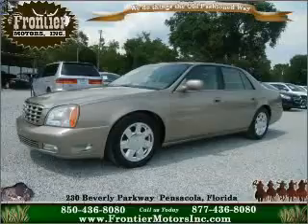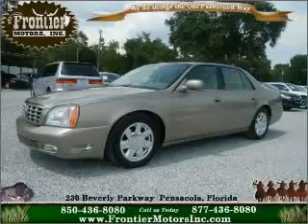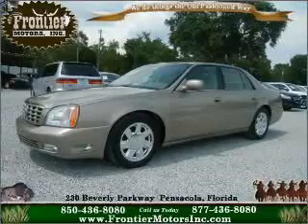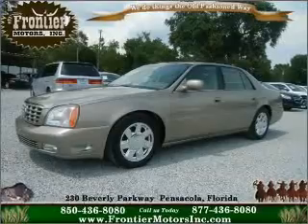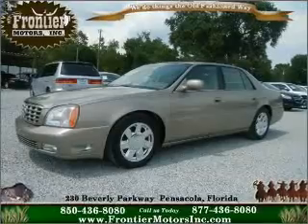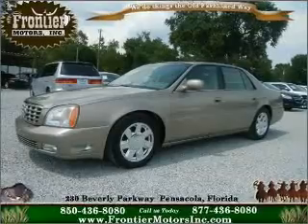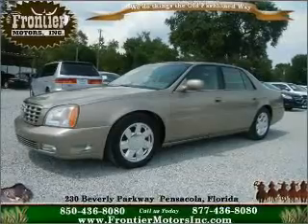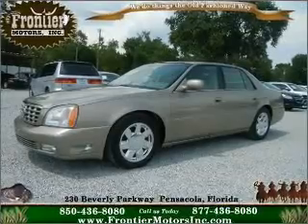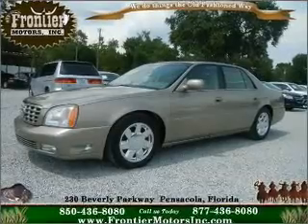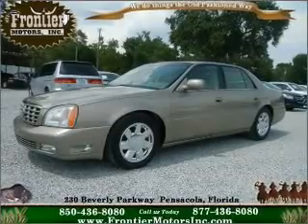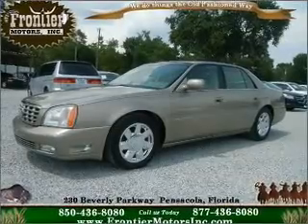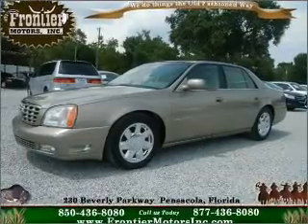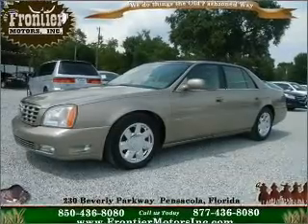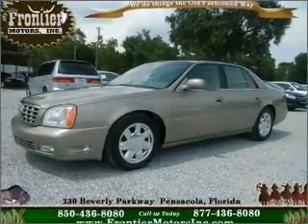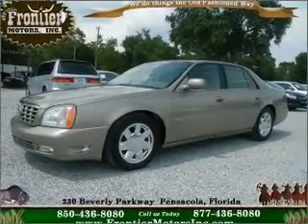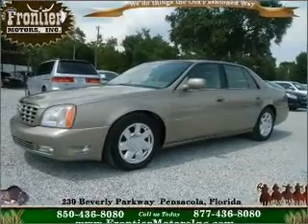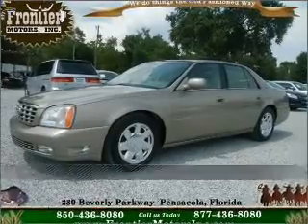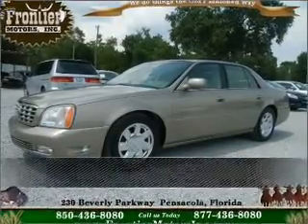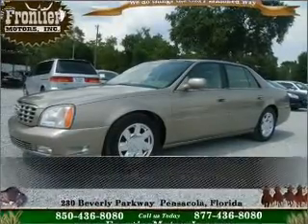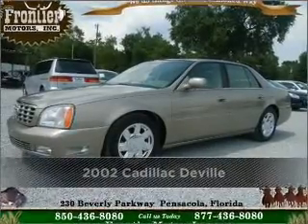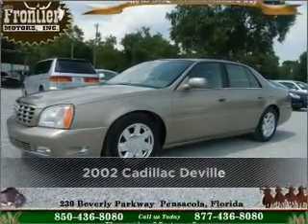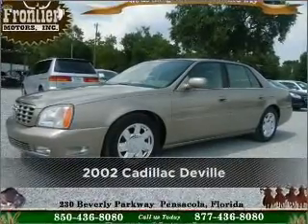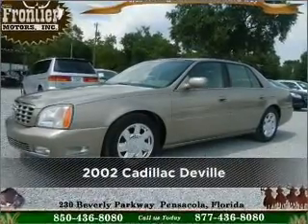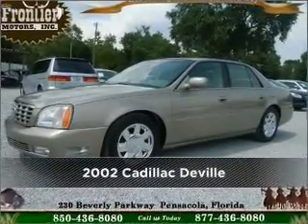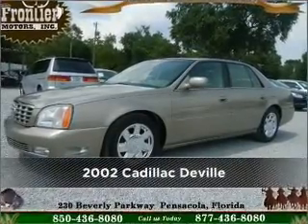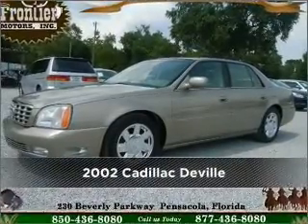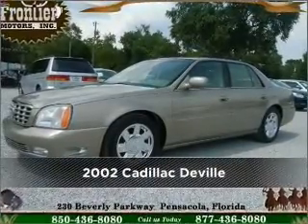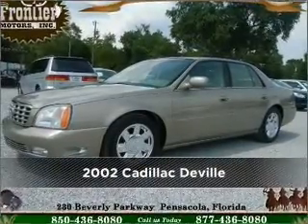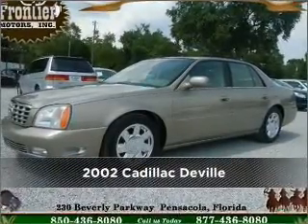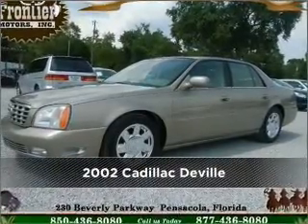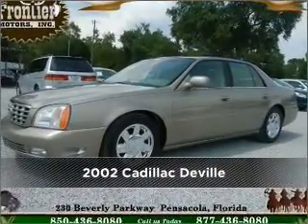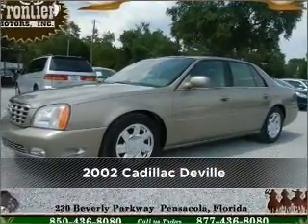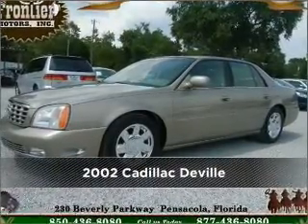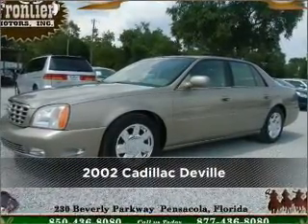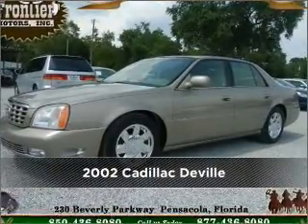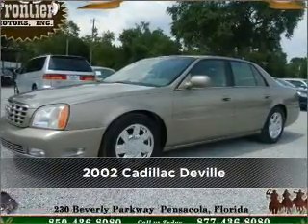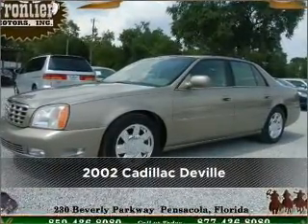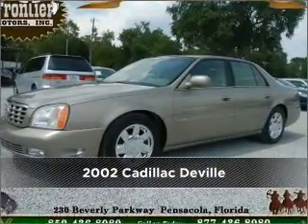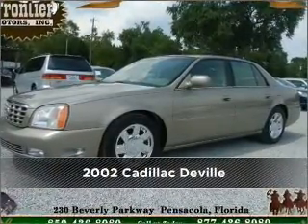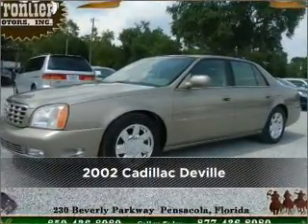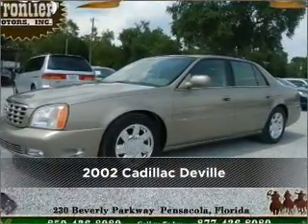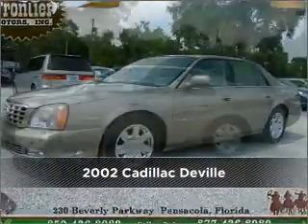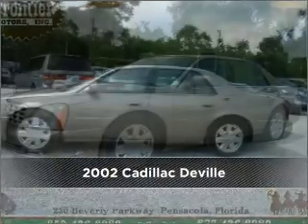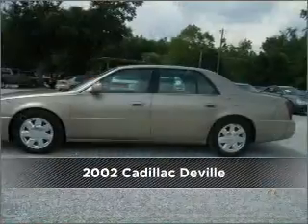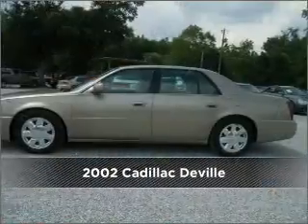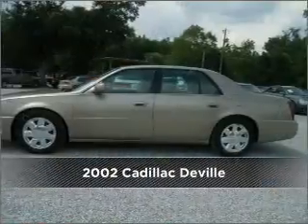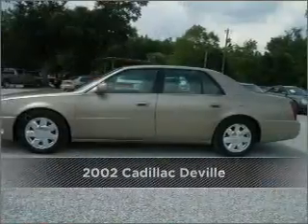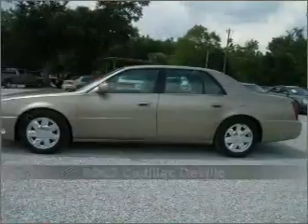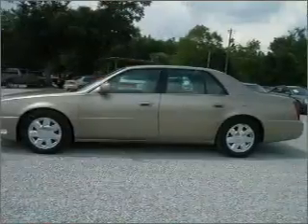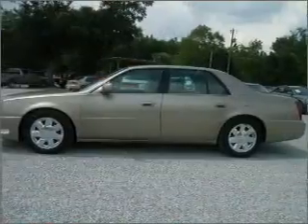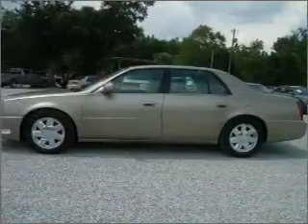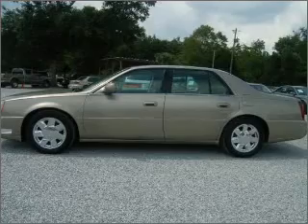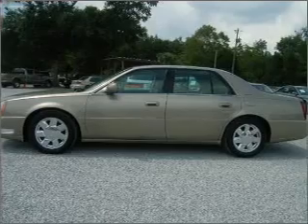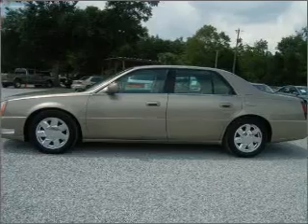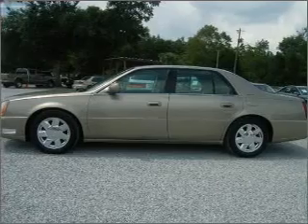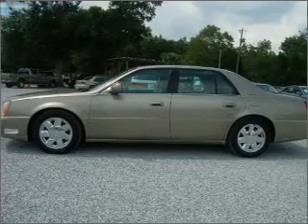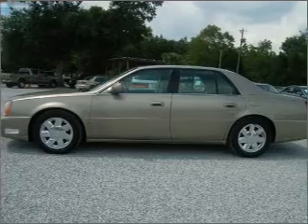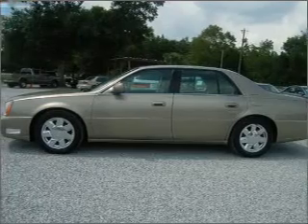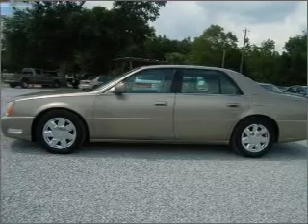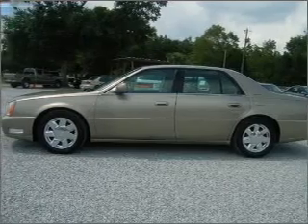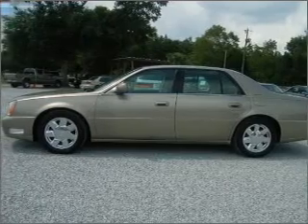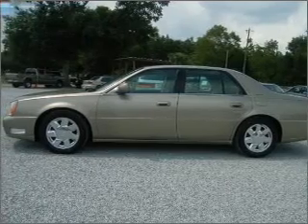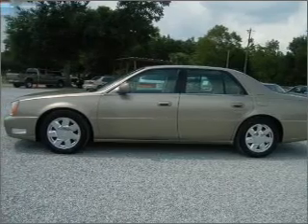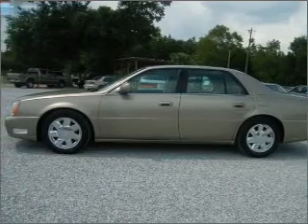Stand out in this 2002 Cadillac DeVille. Look no further — the perfect vehicle is here.